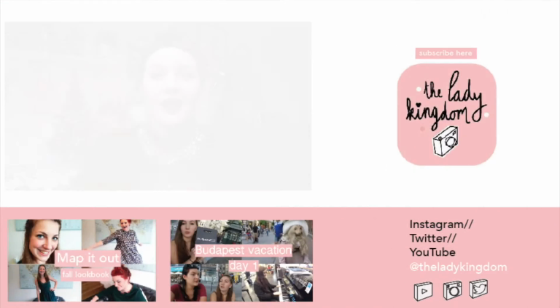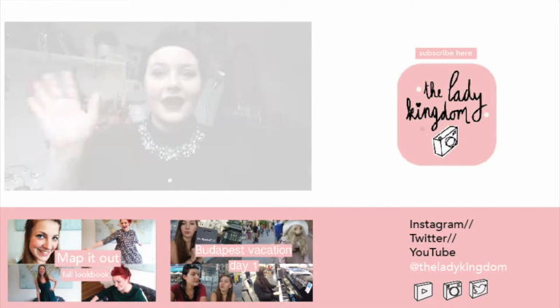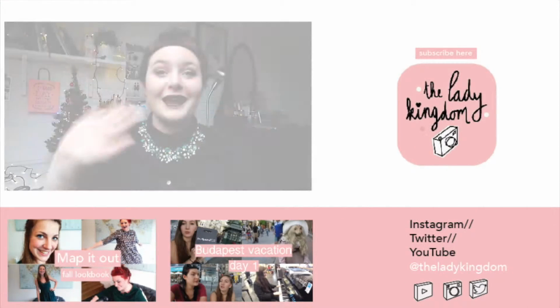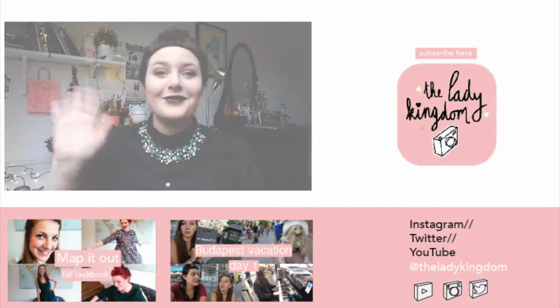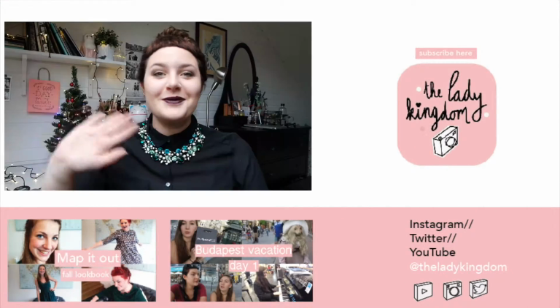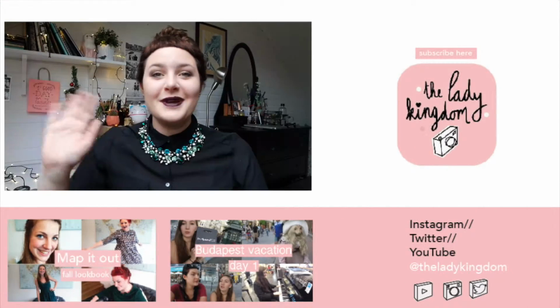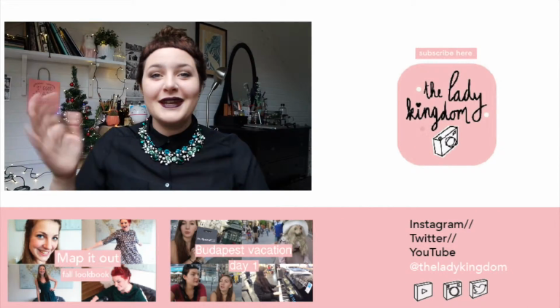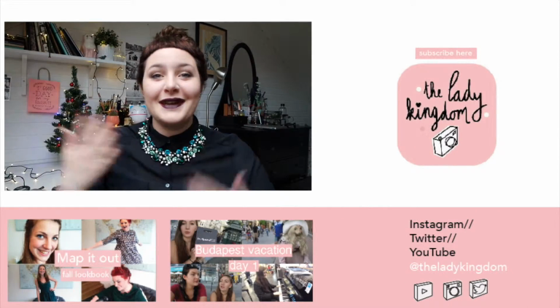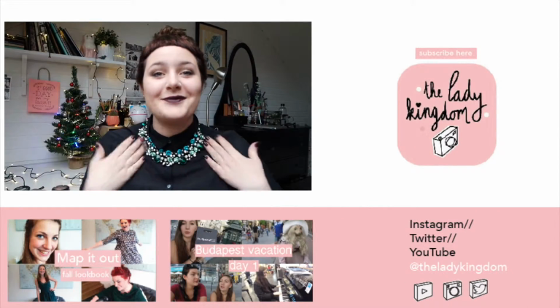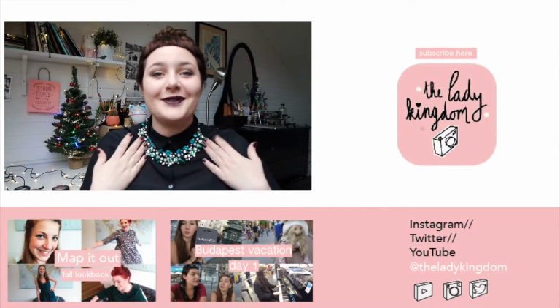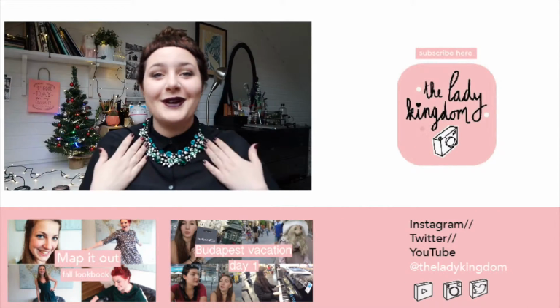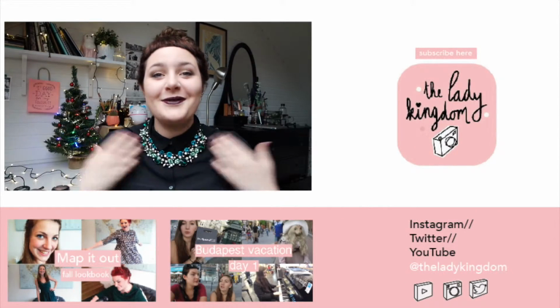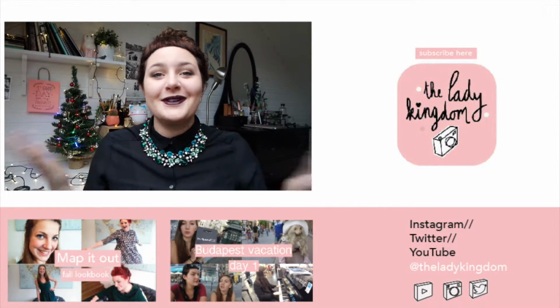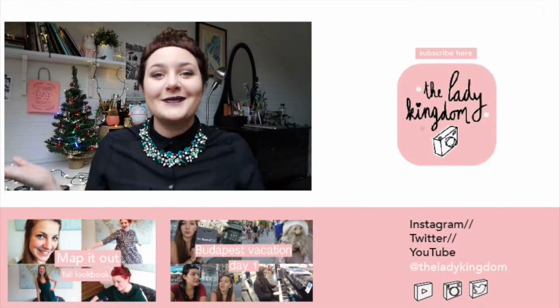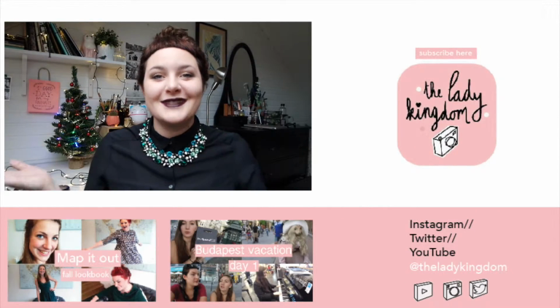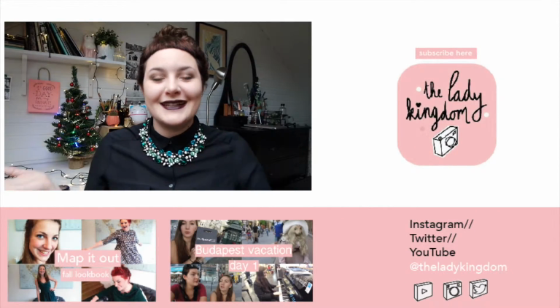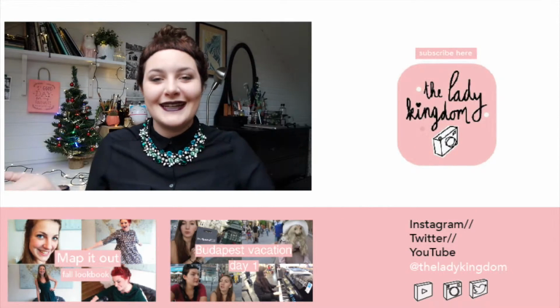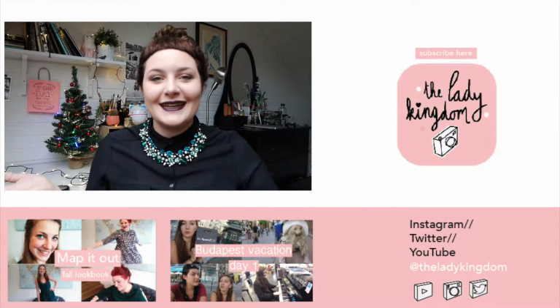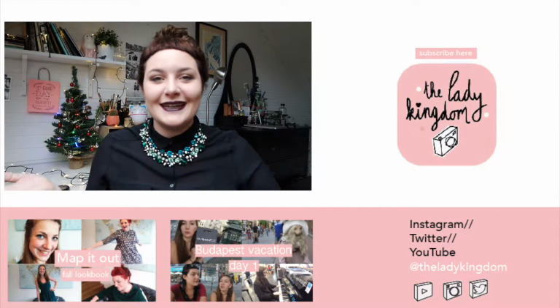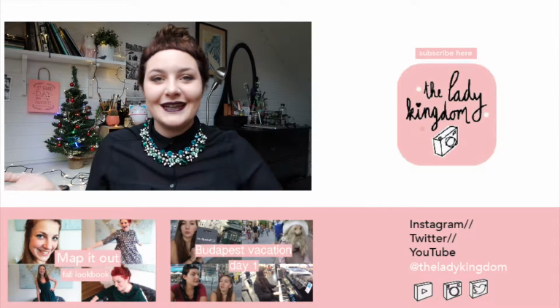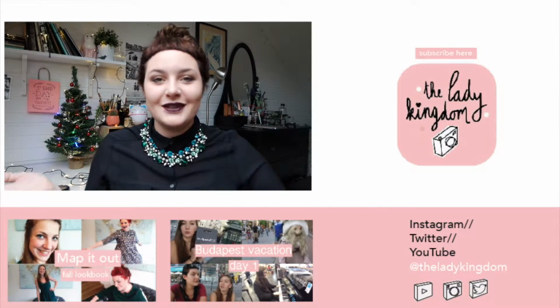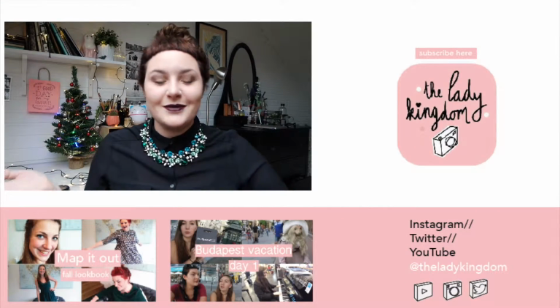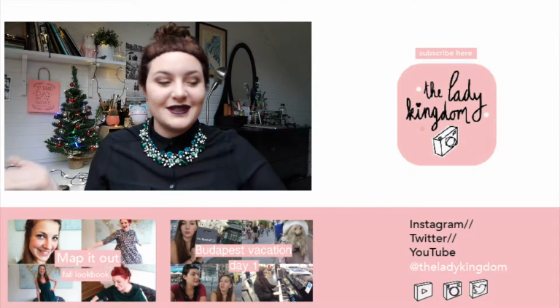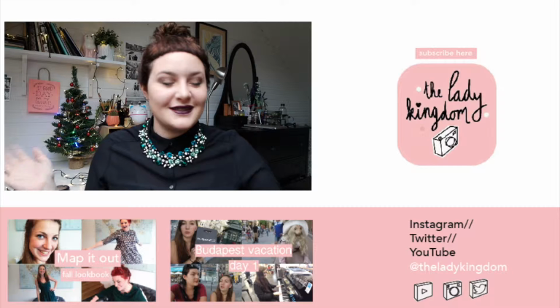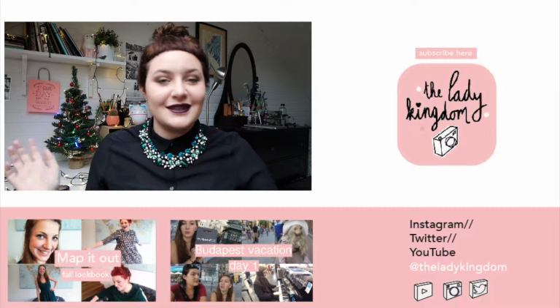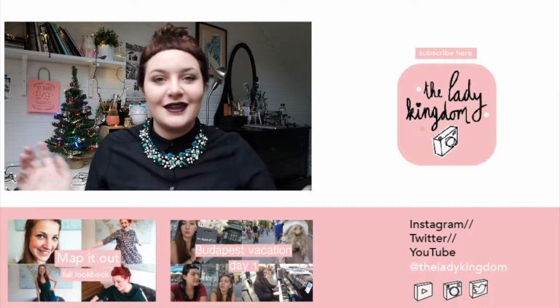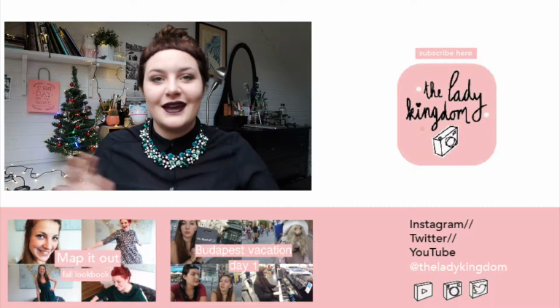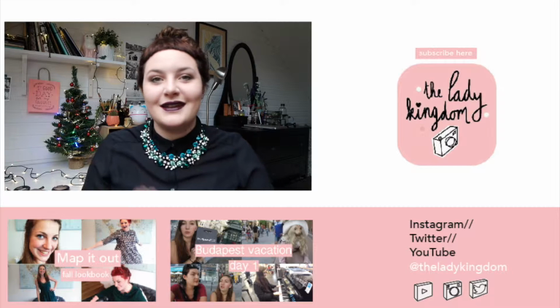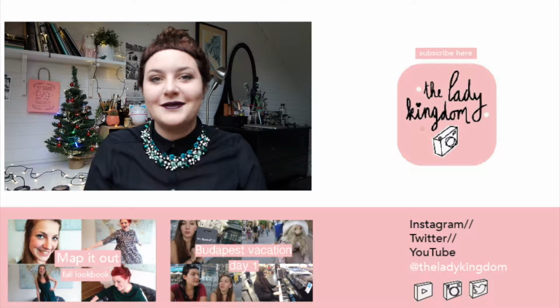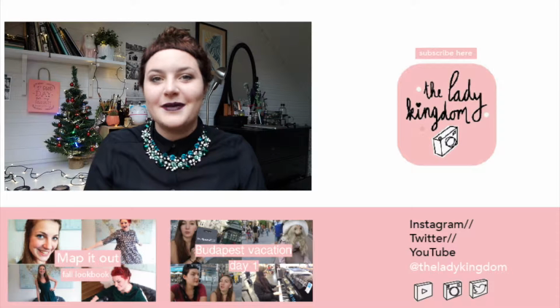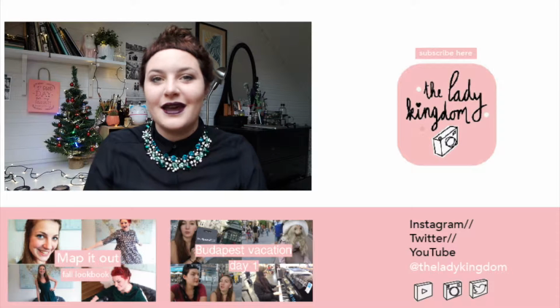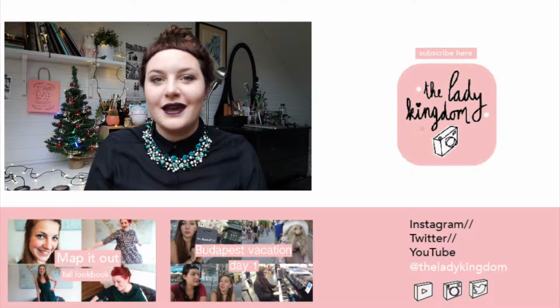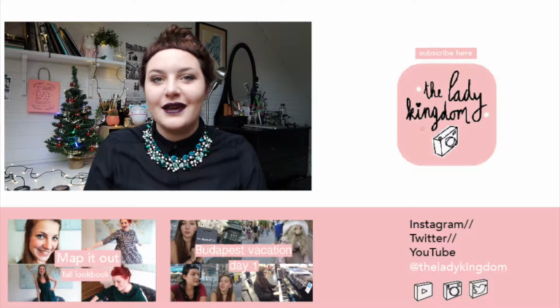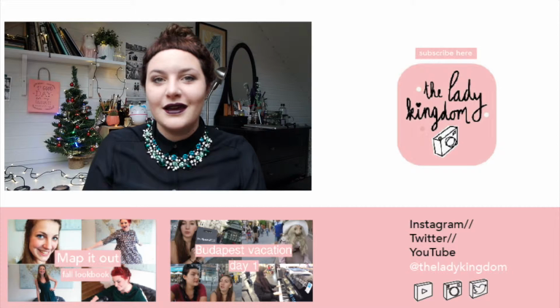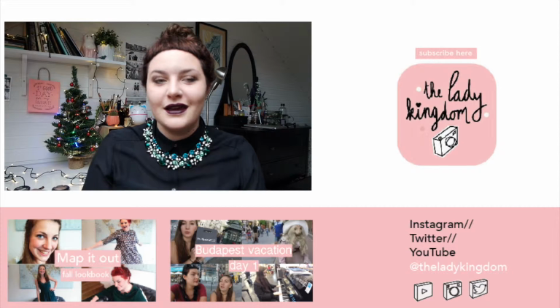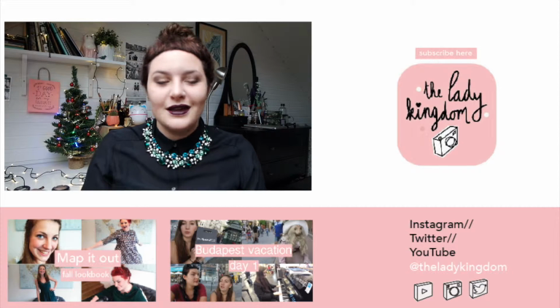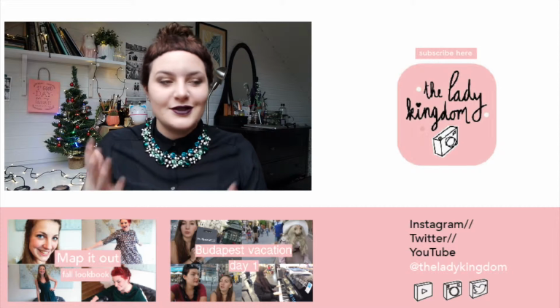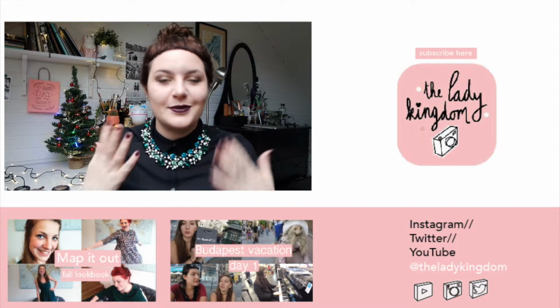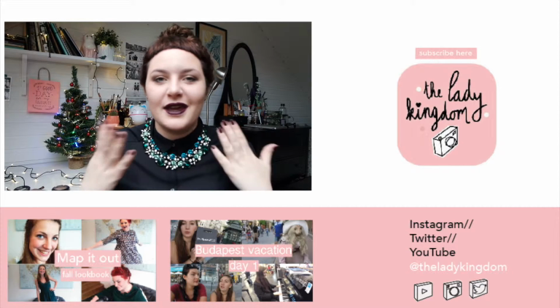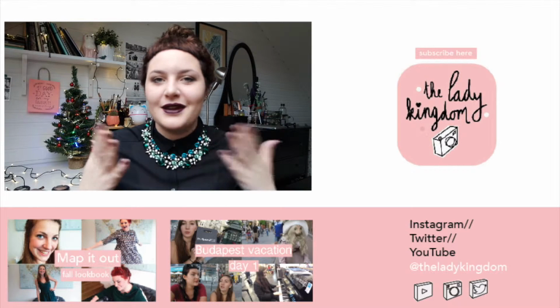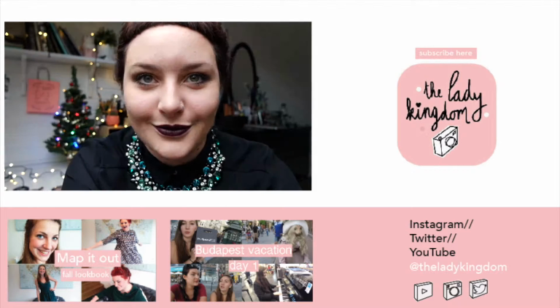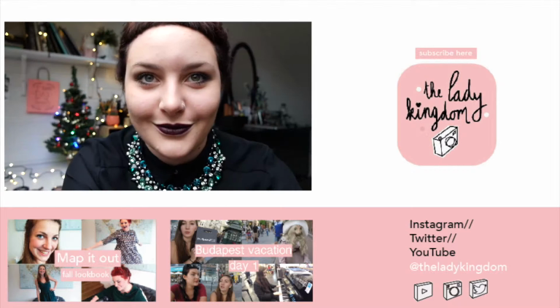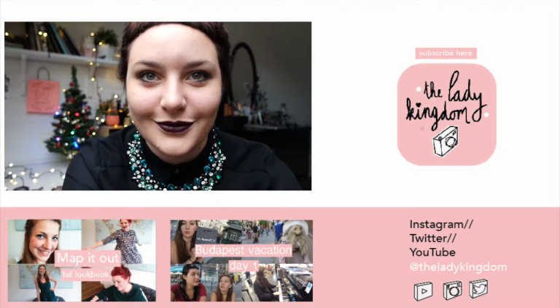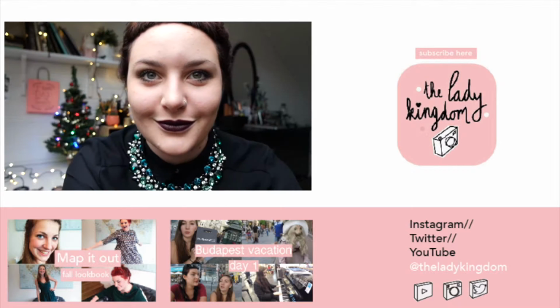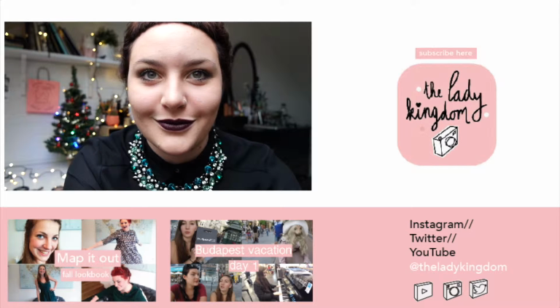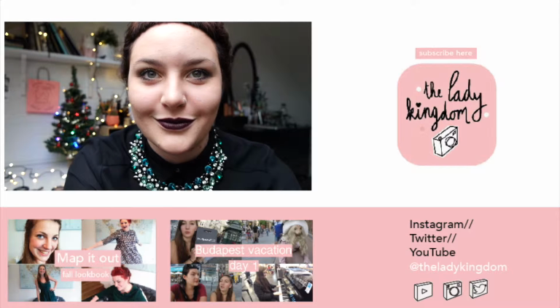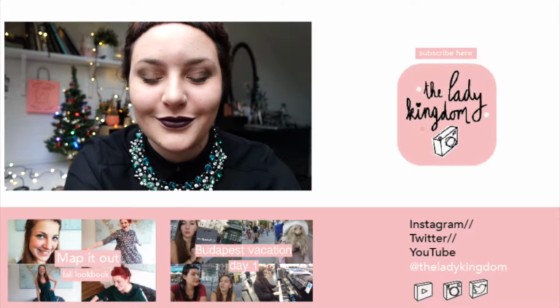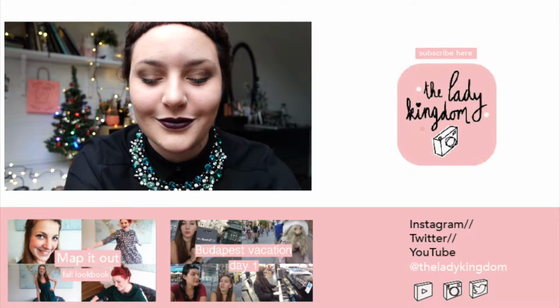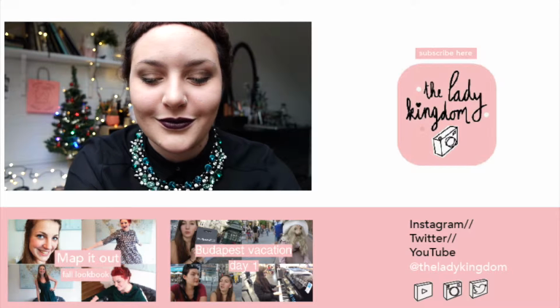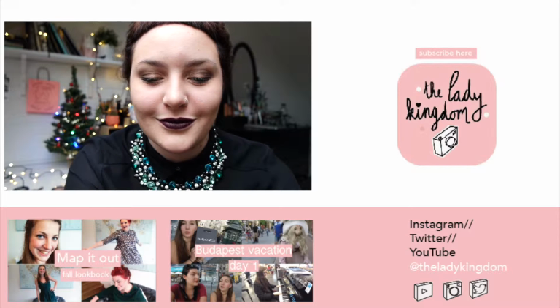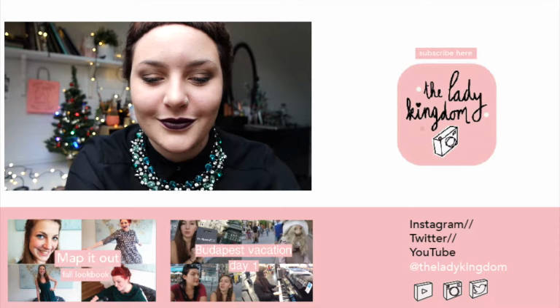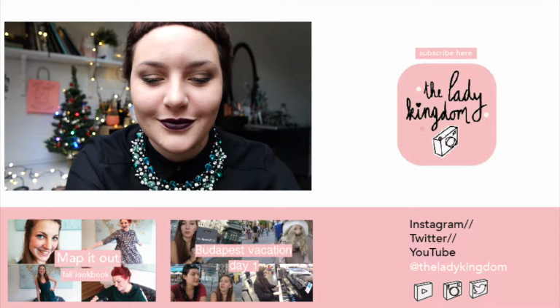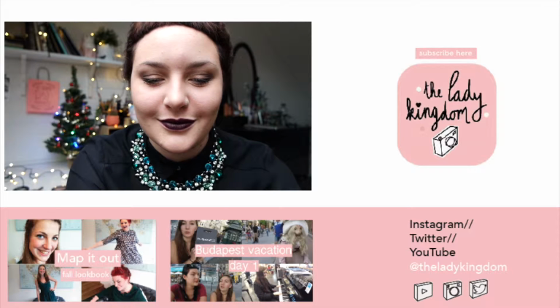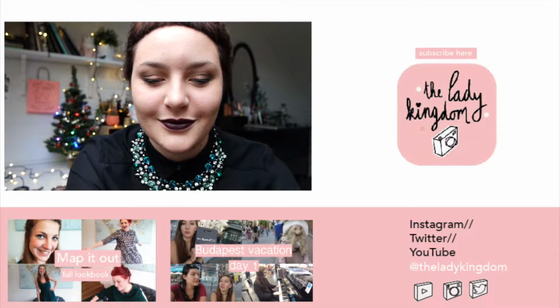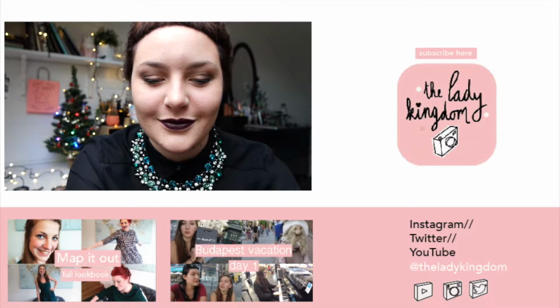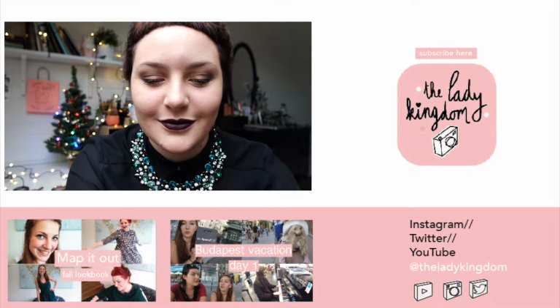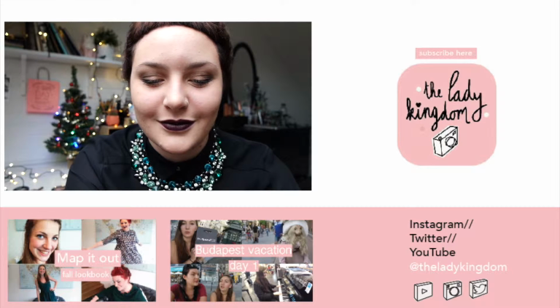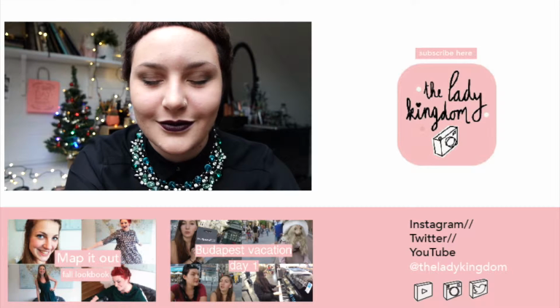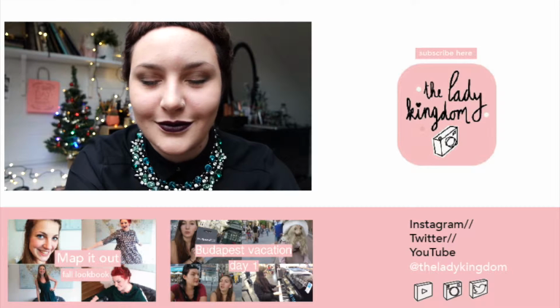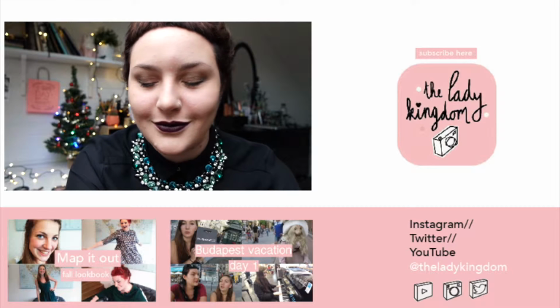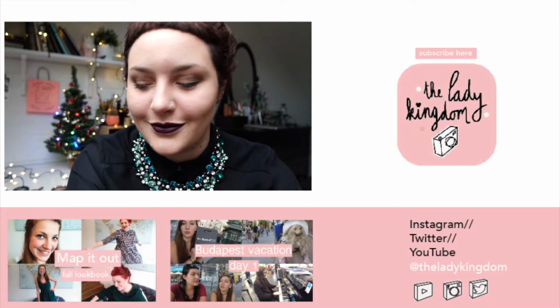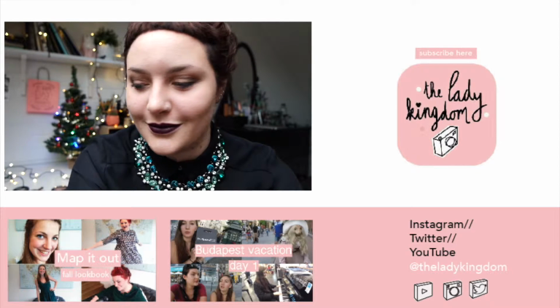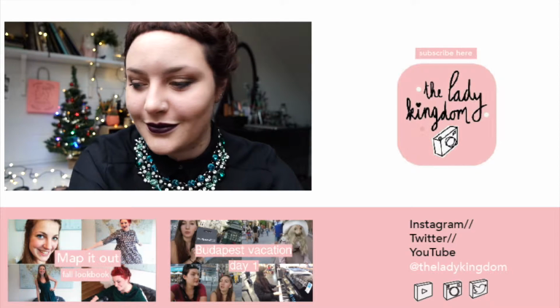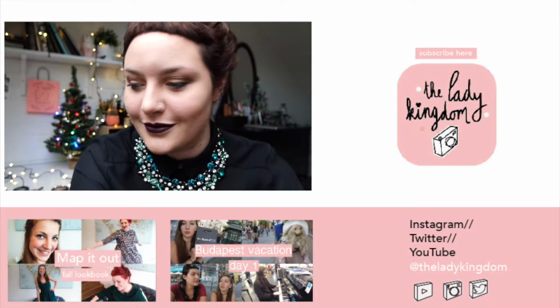Hi everyone, I'm Fleur. Welcome to the Lady Kingdom. Today I did my own kind of Christmas makeup look, in a noir flesh.